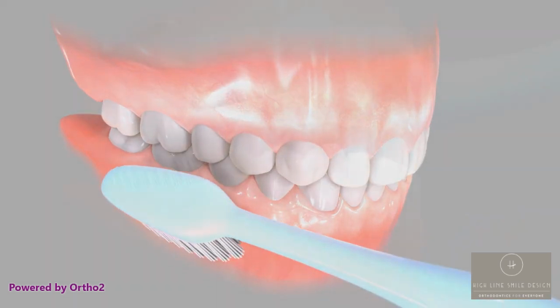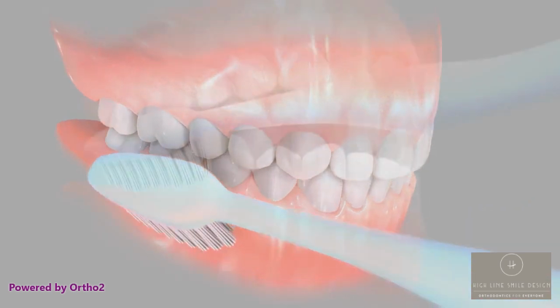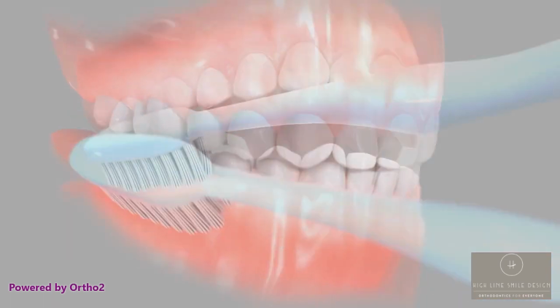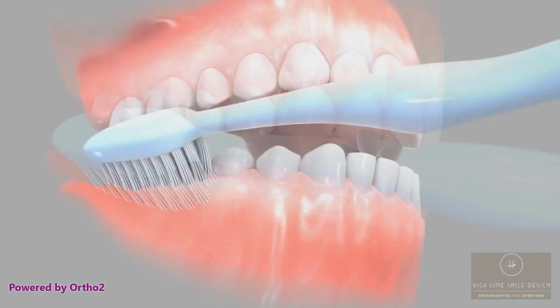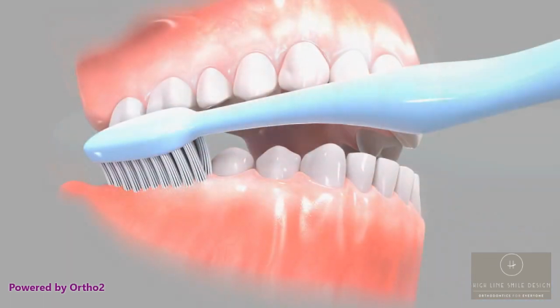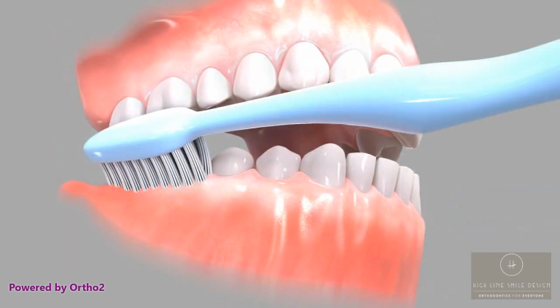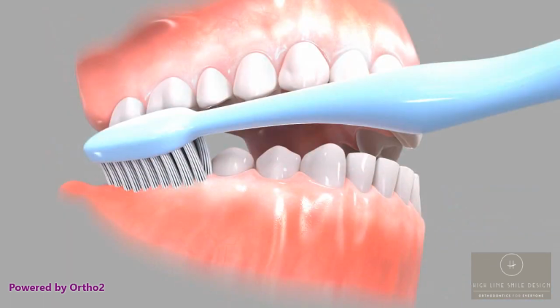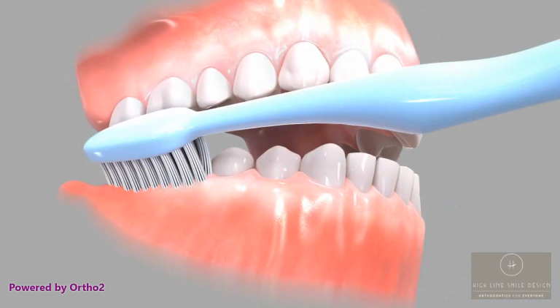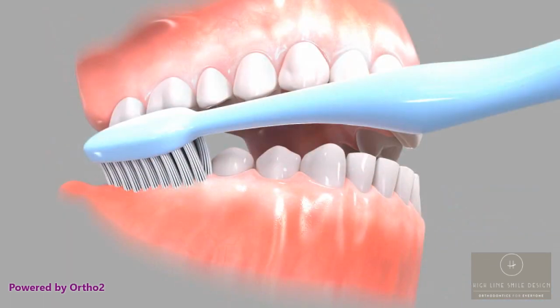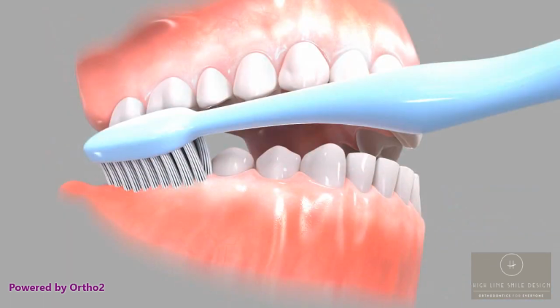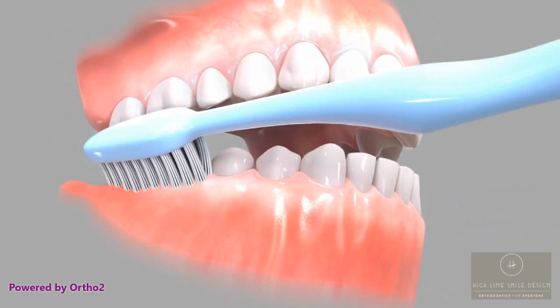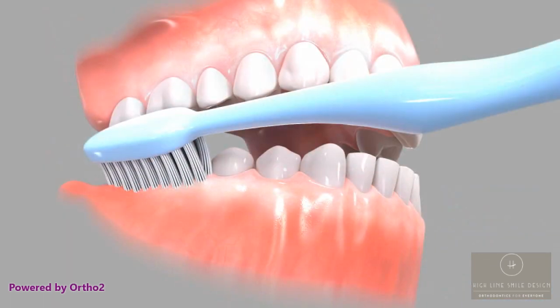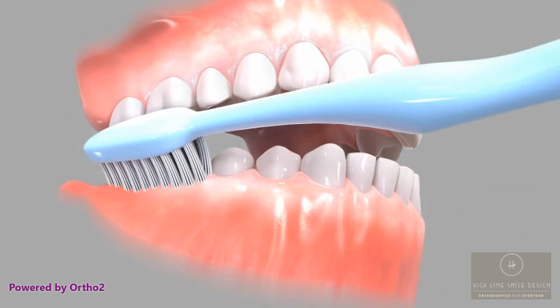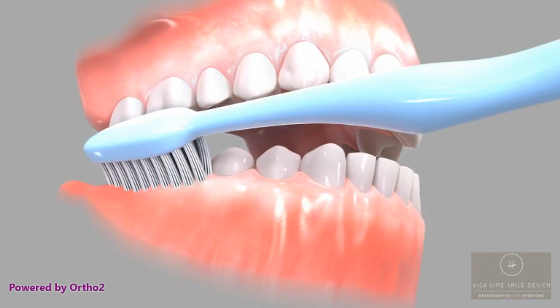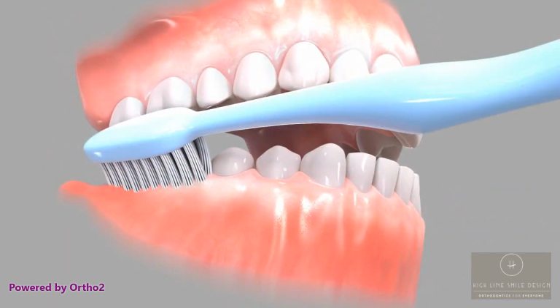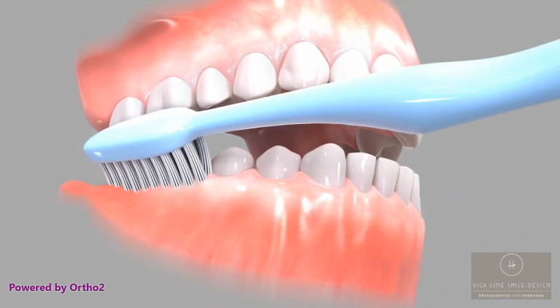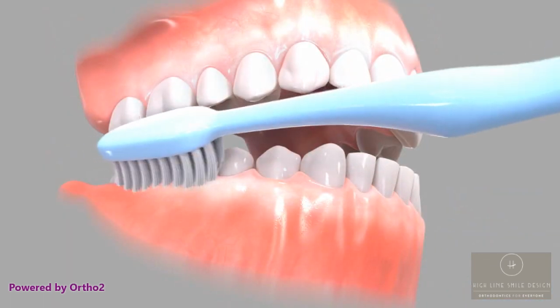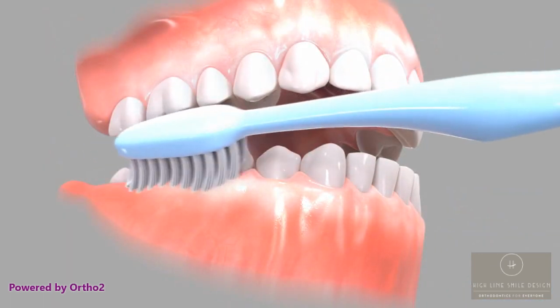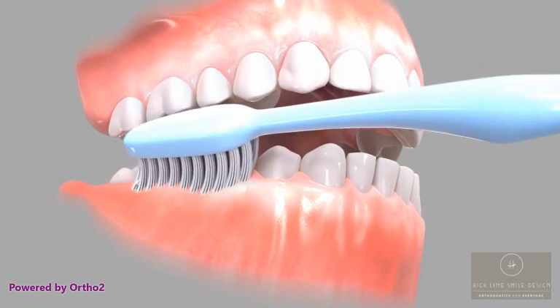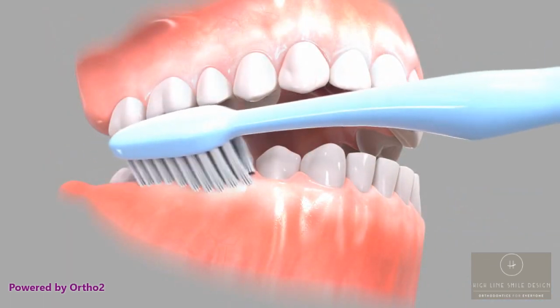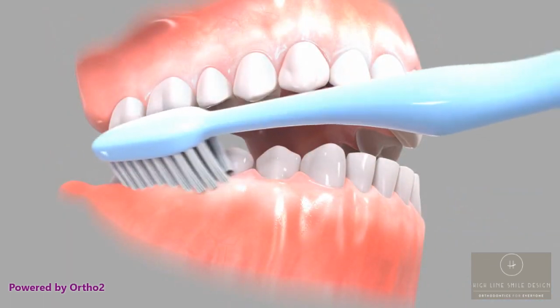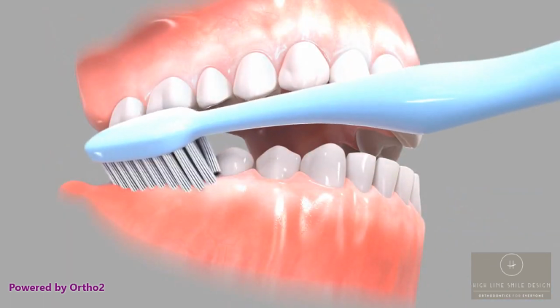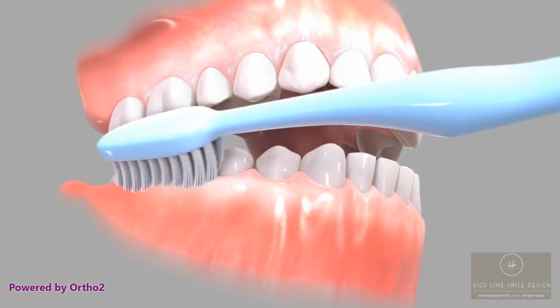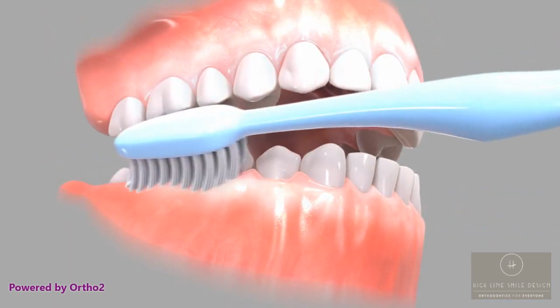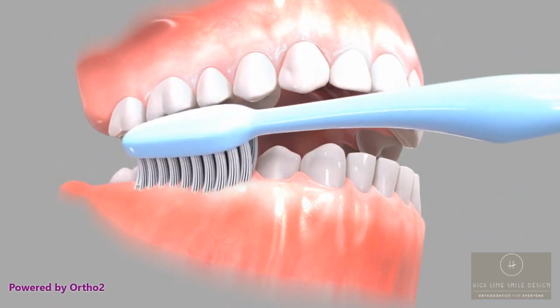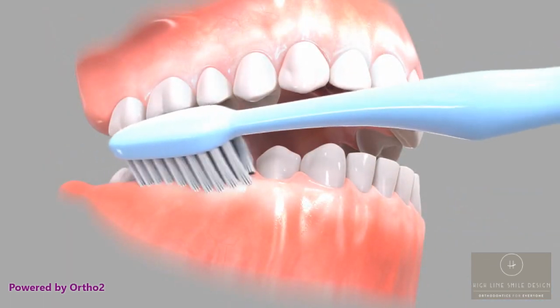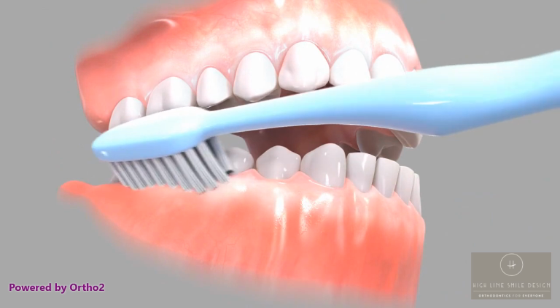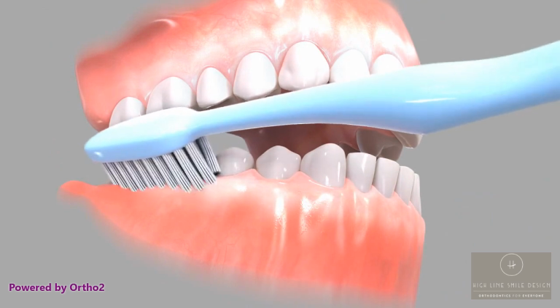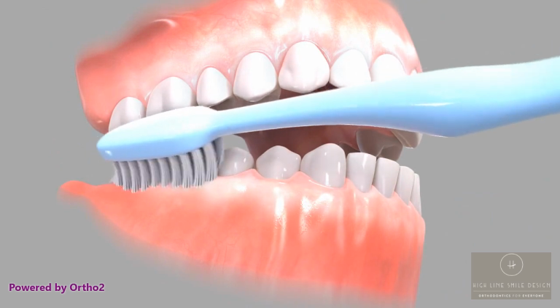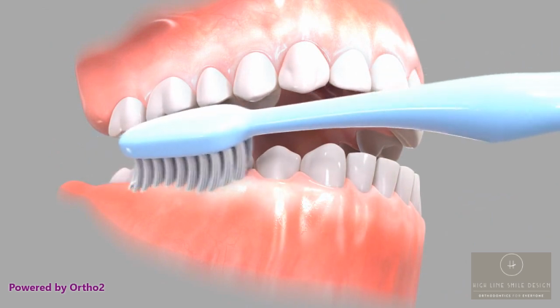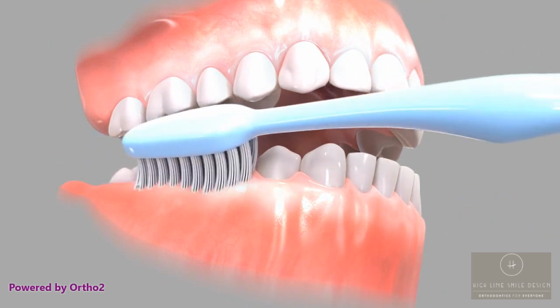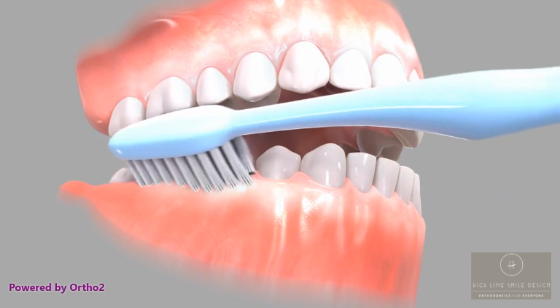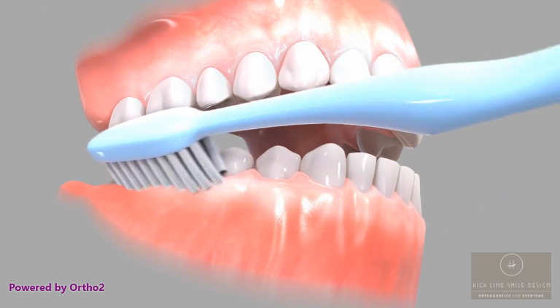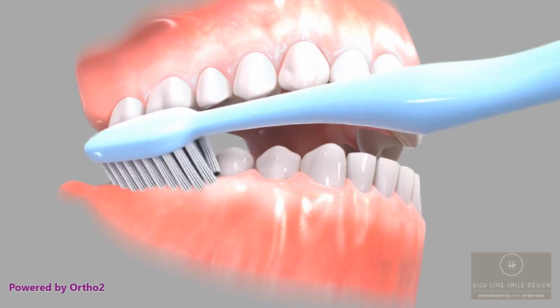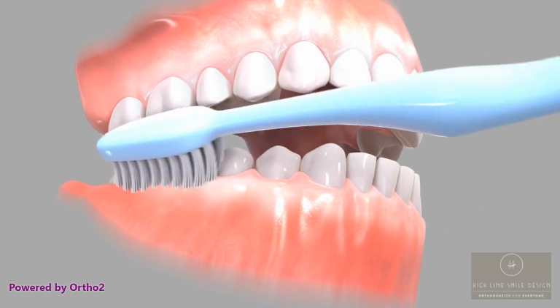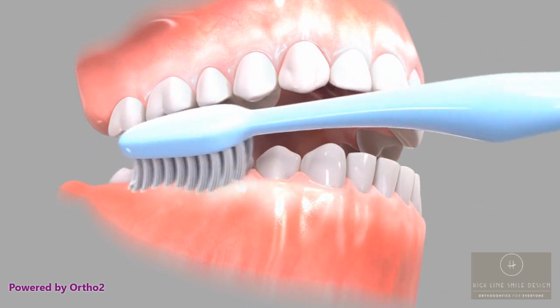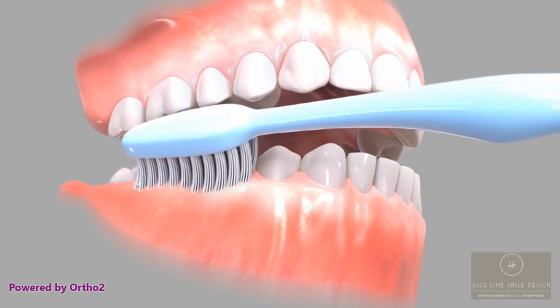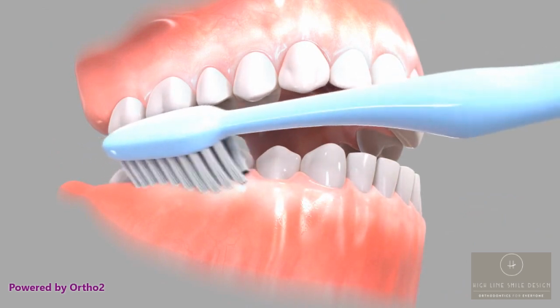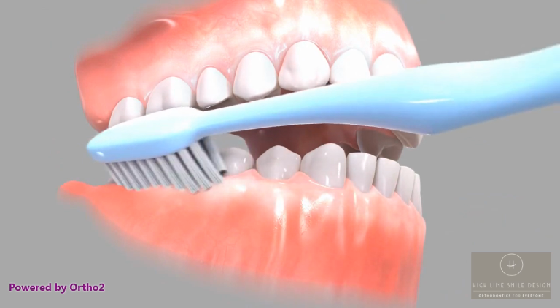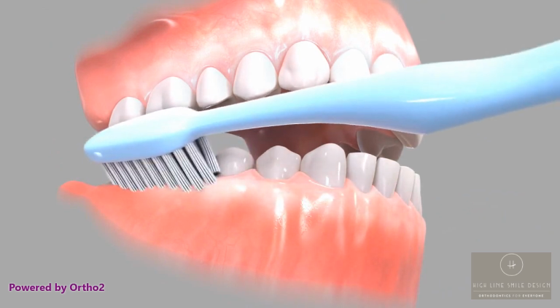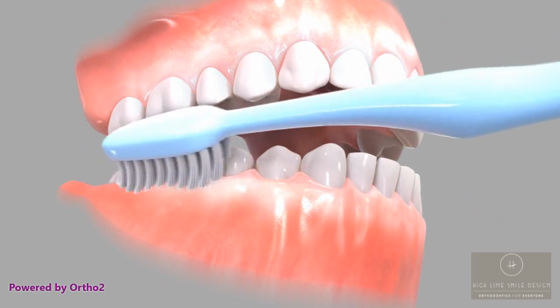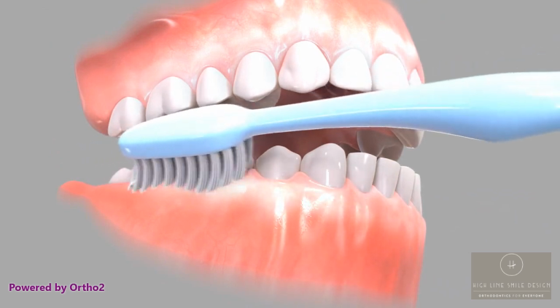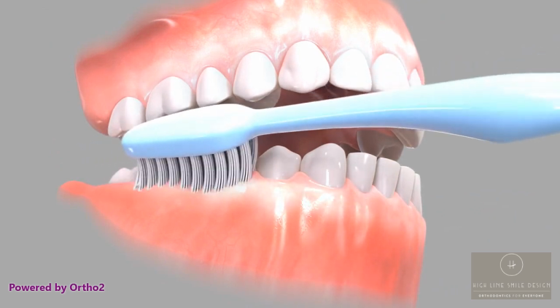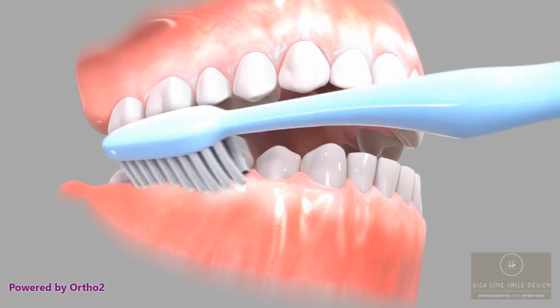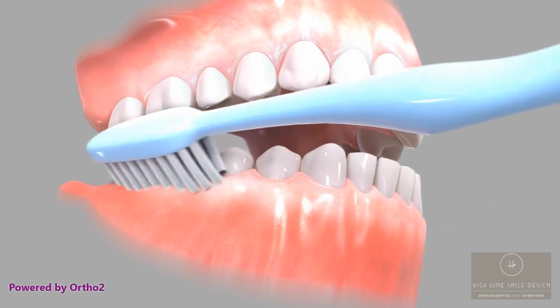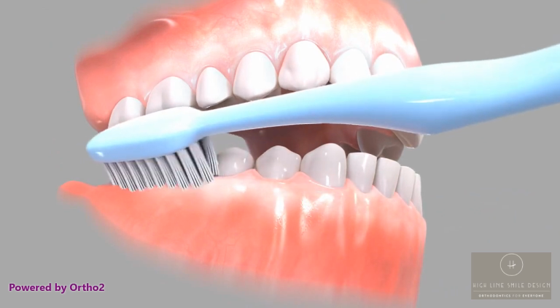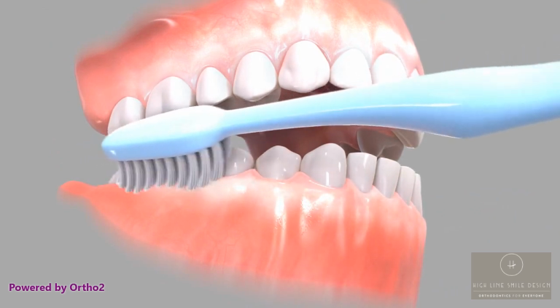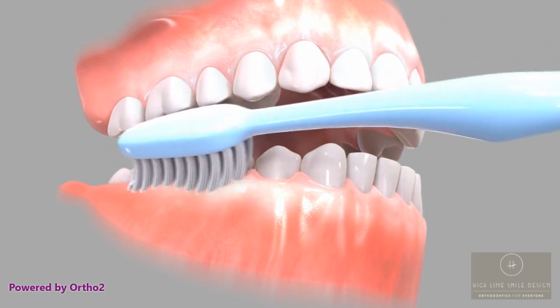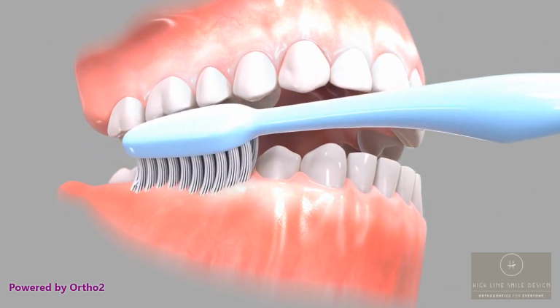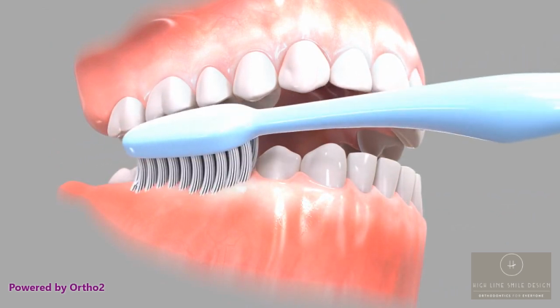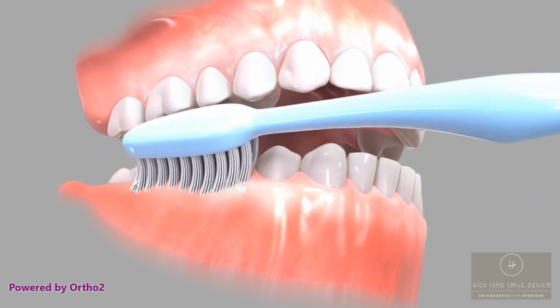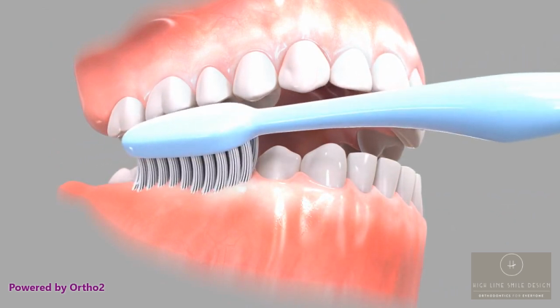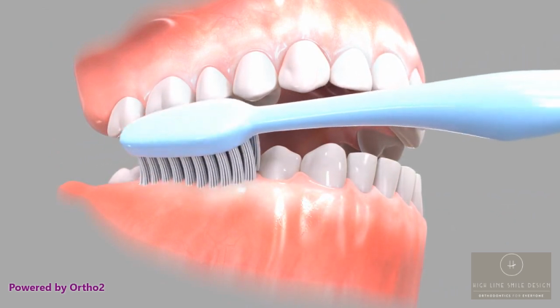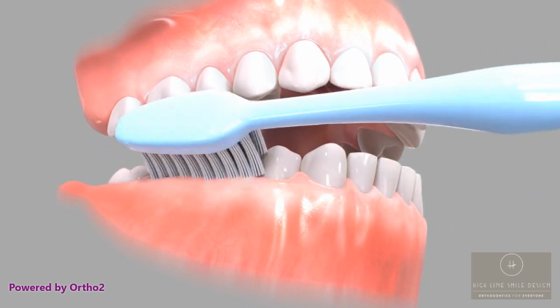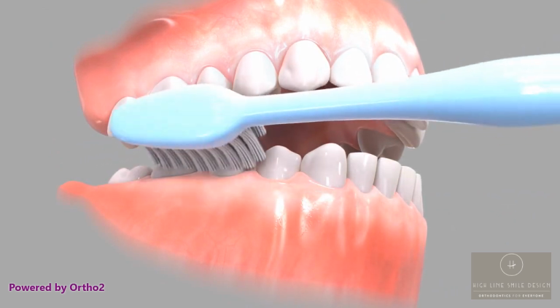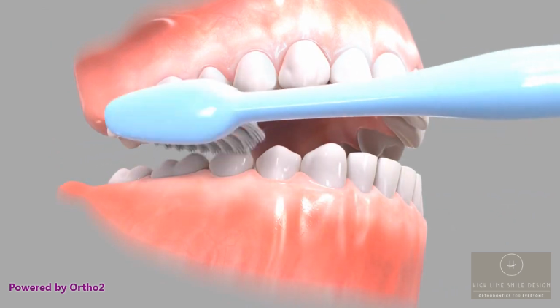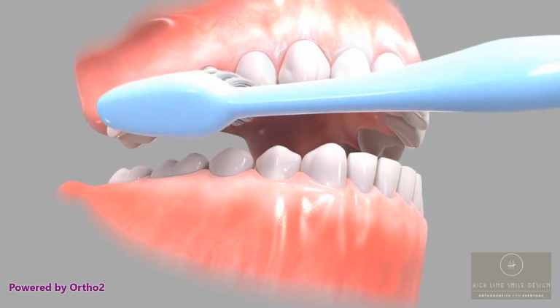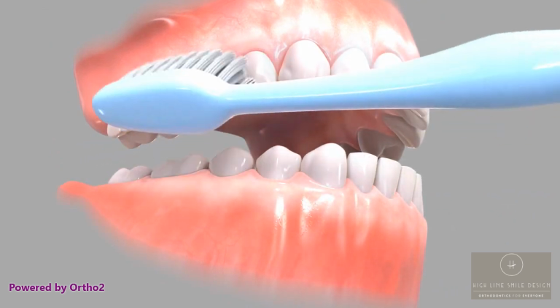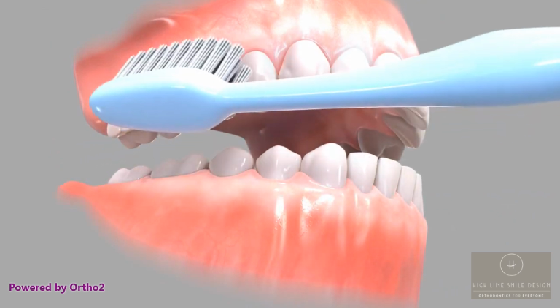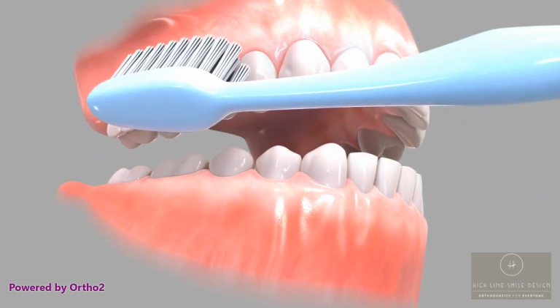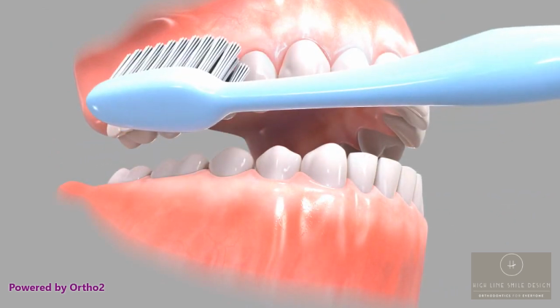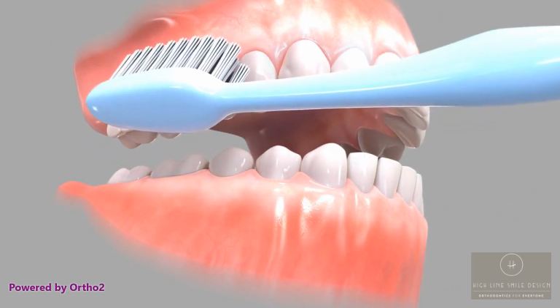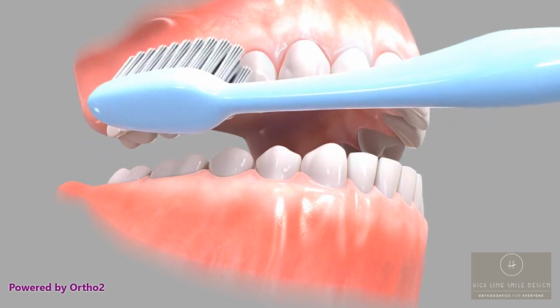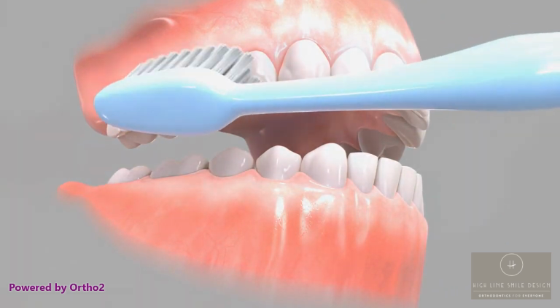Continue this motion along the entire arch — short back and forth brushing followed by a sweep away from the gums.